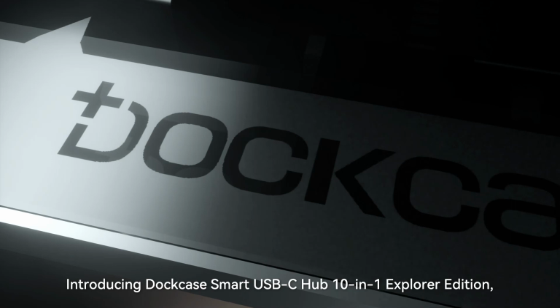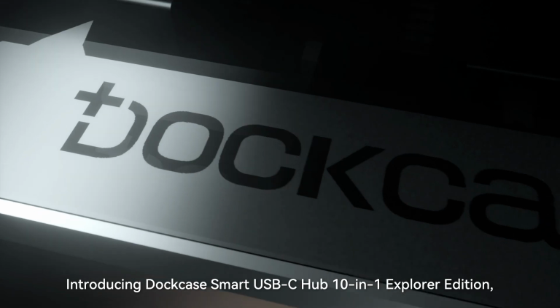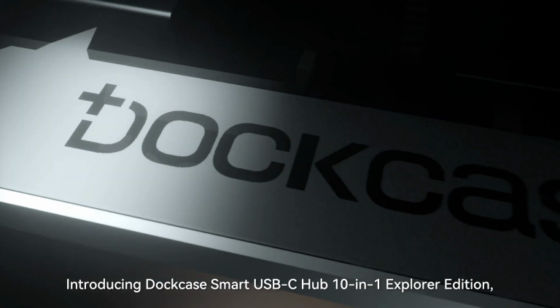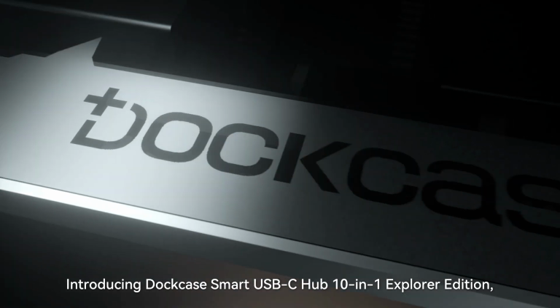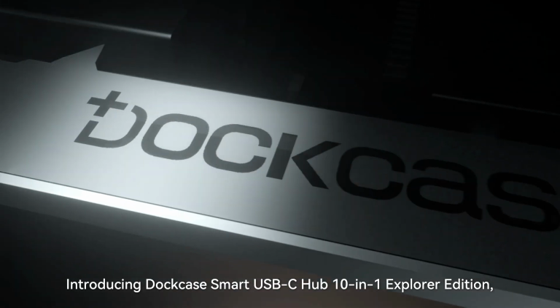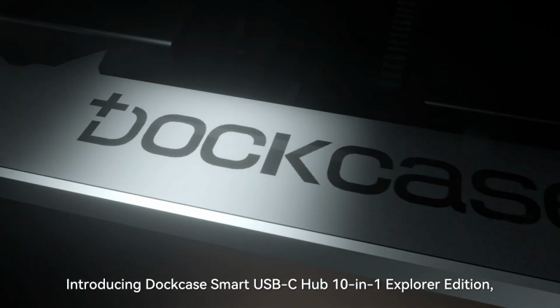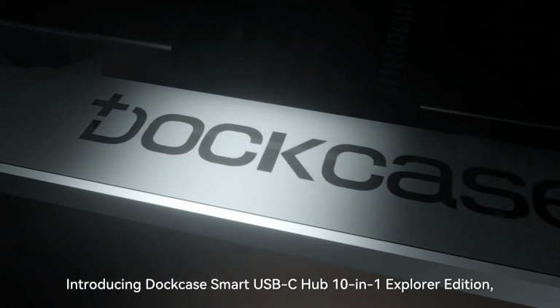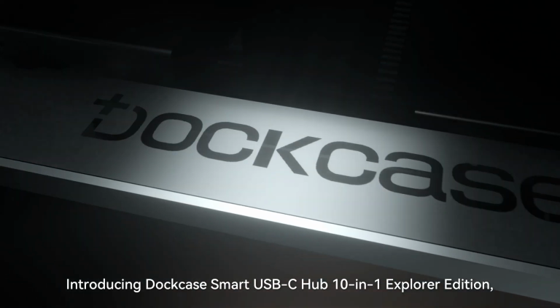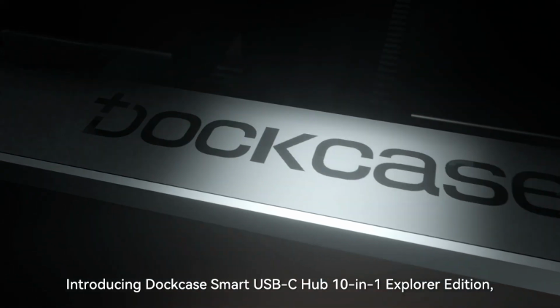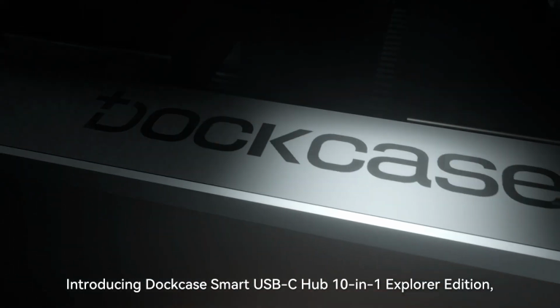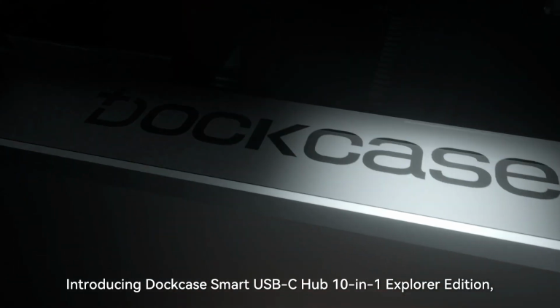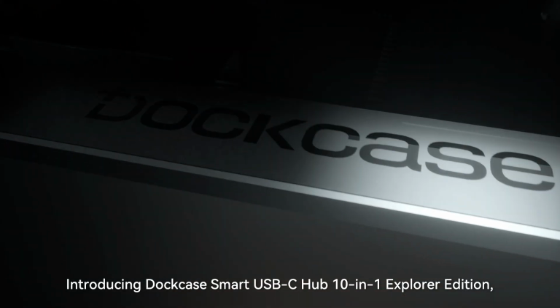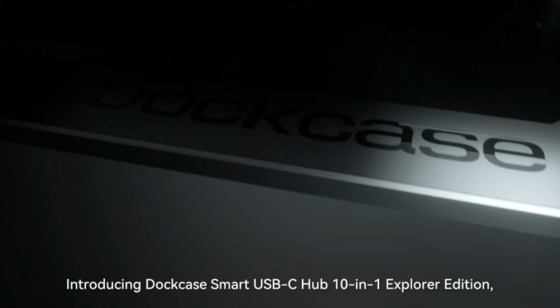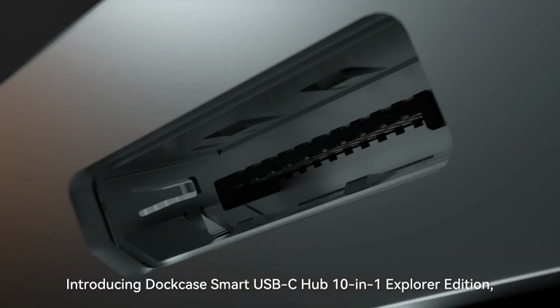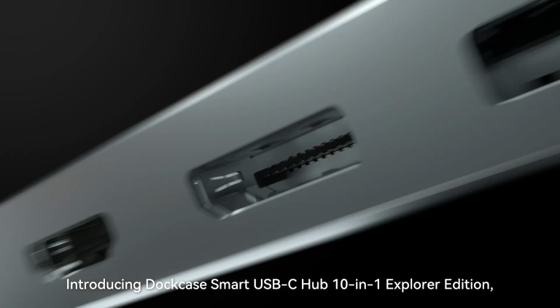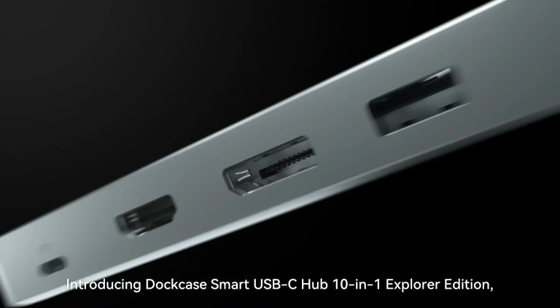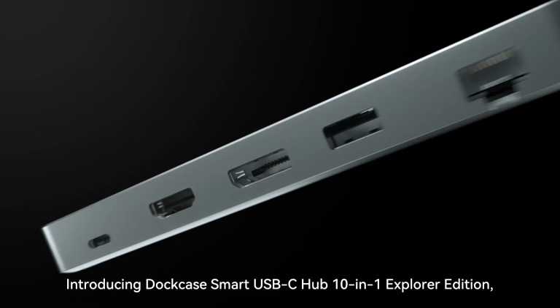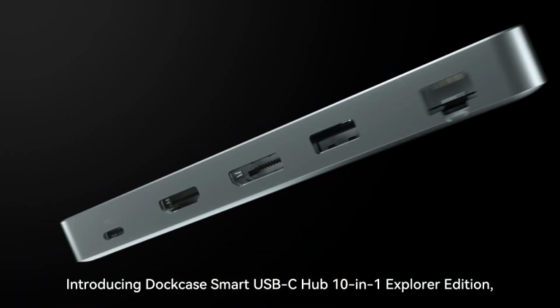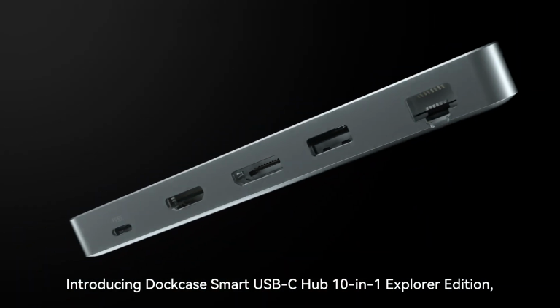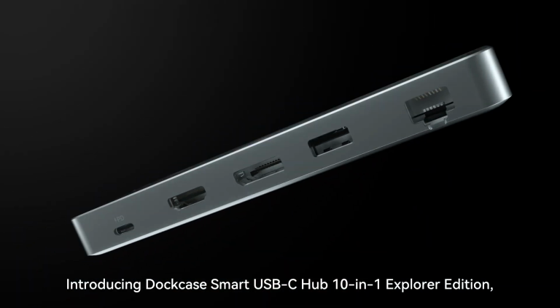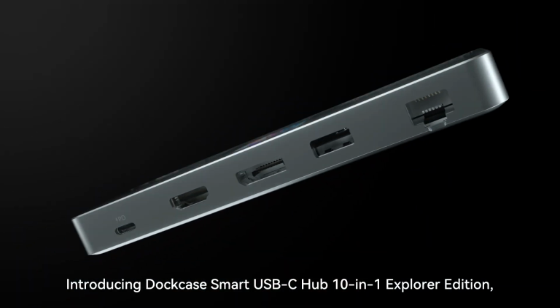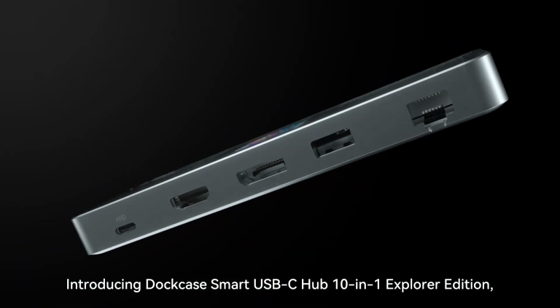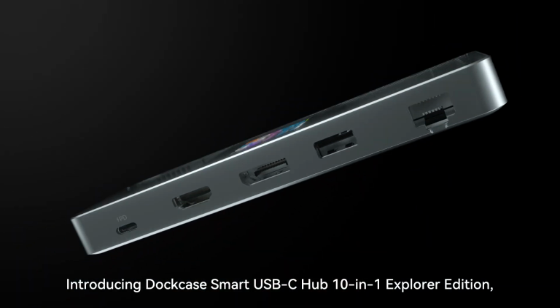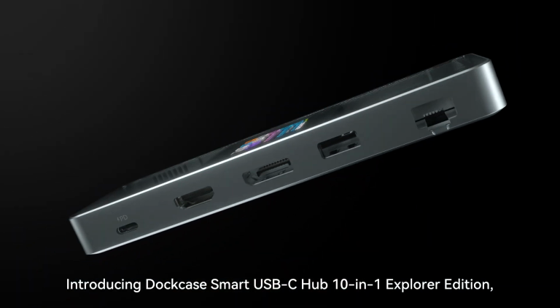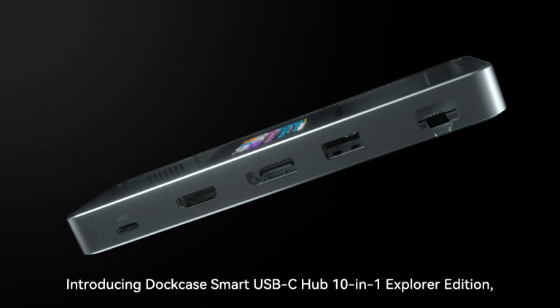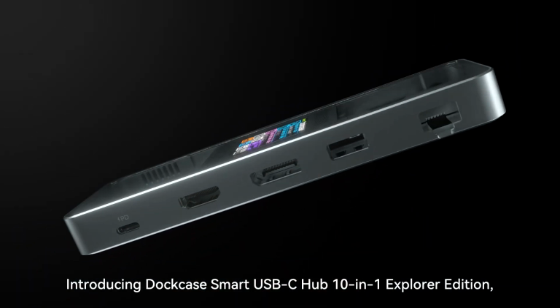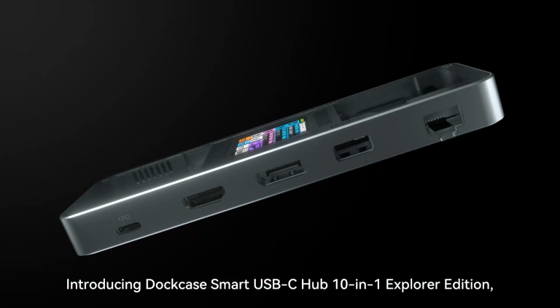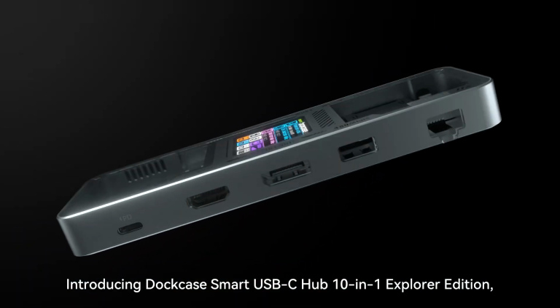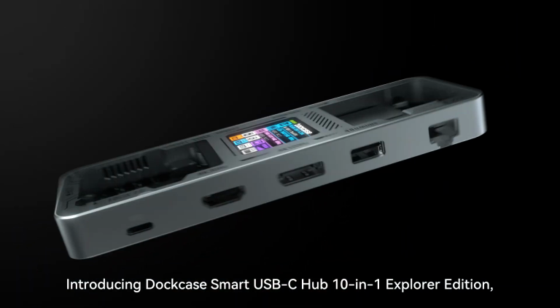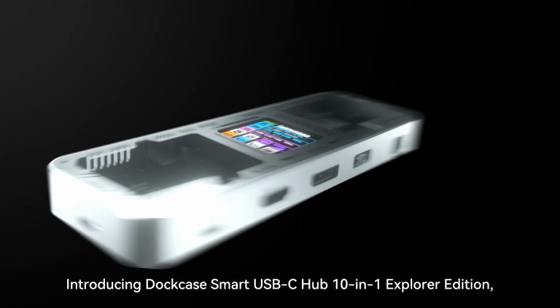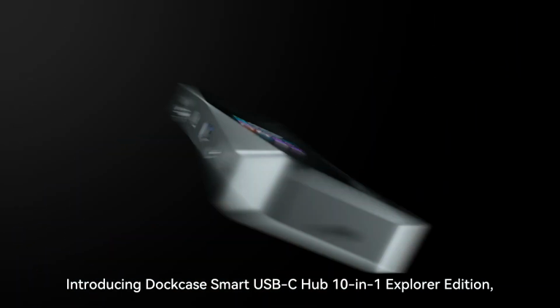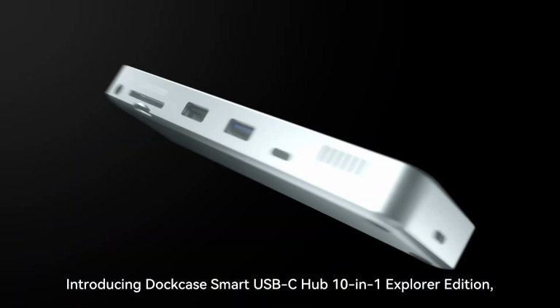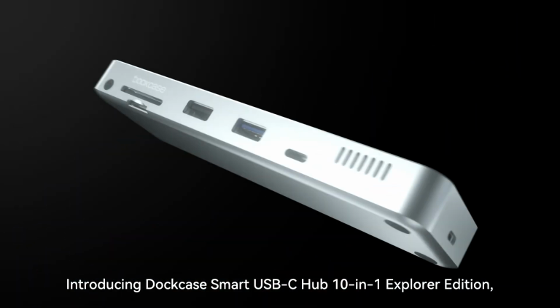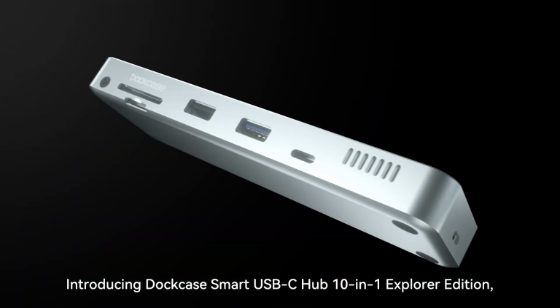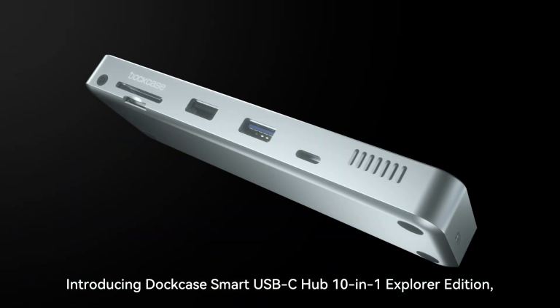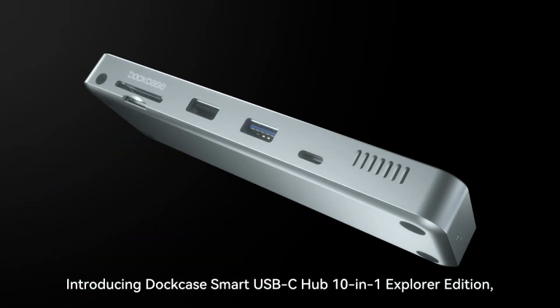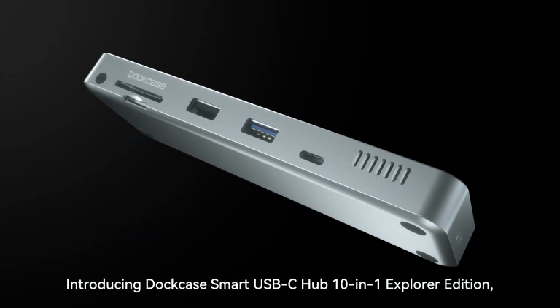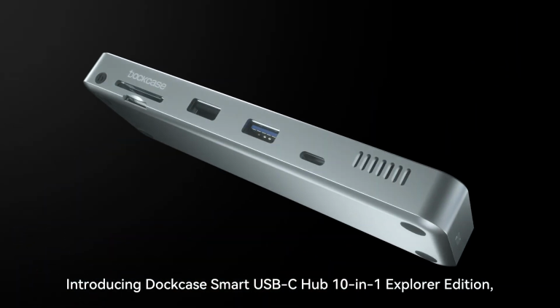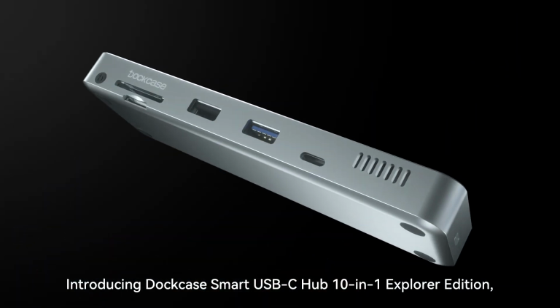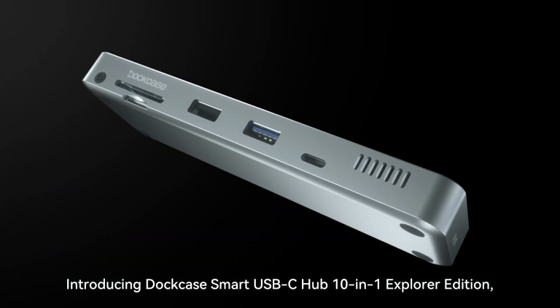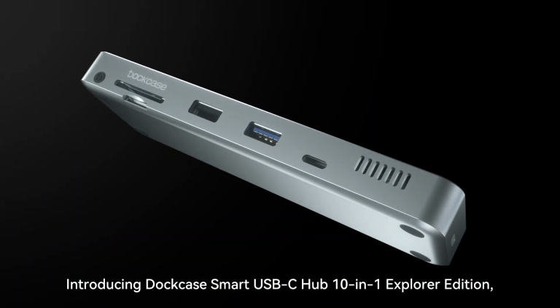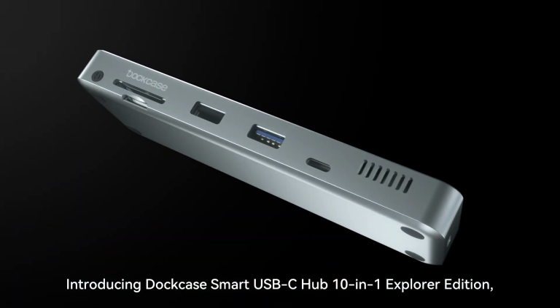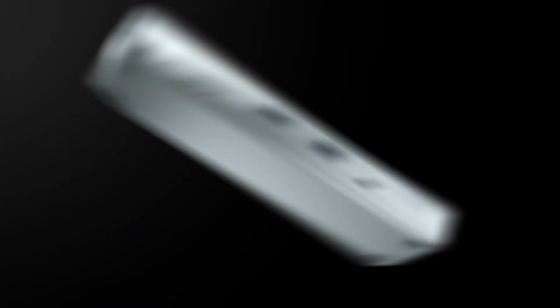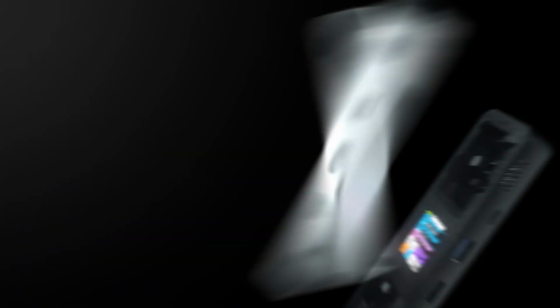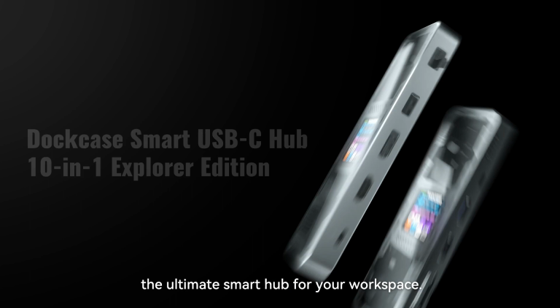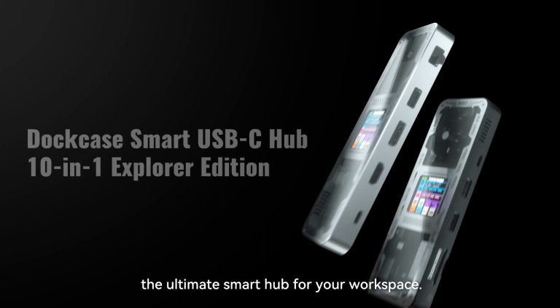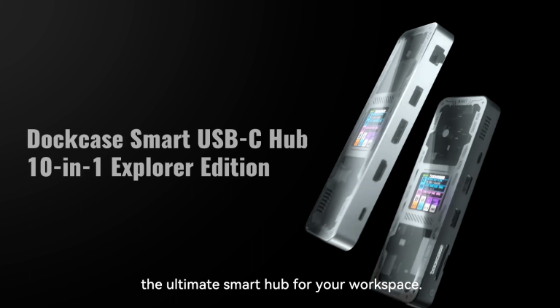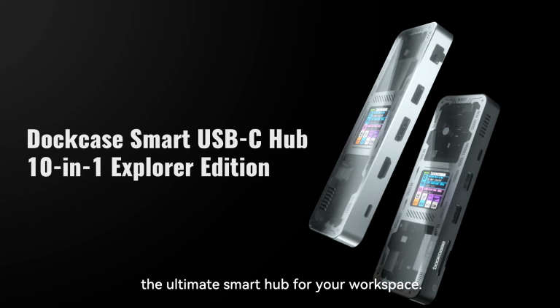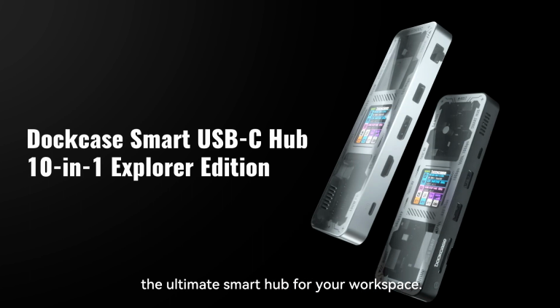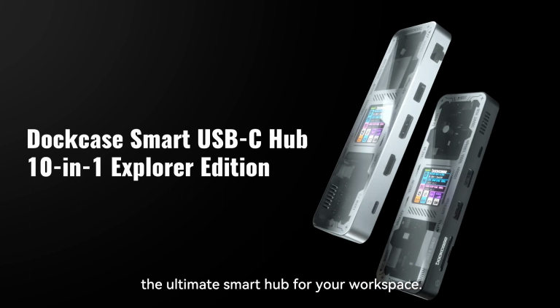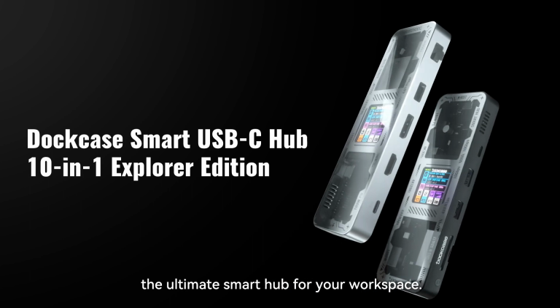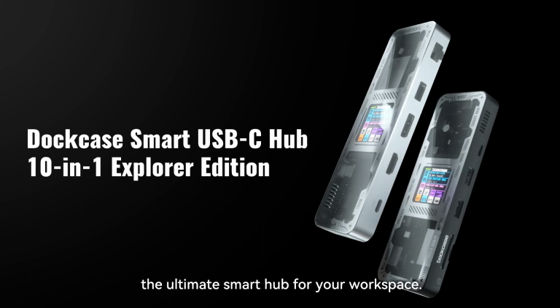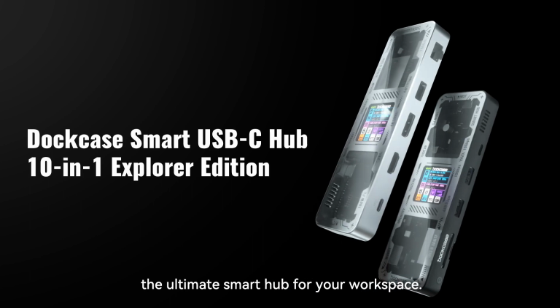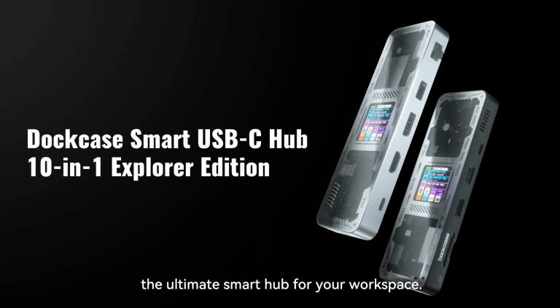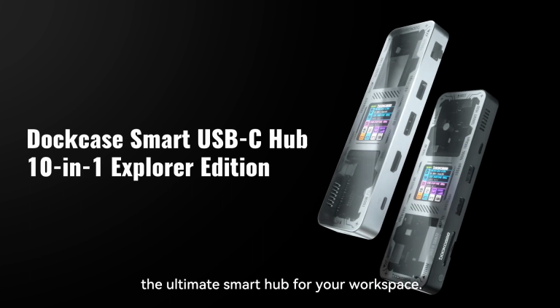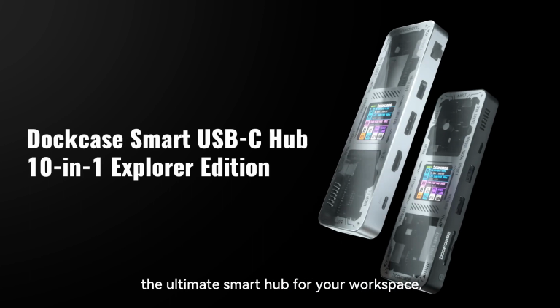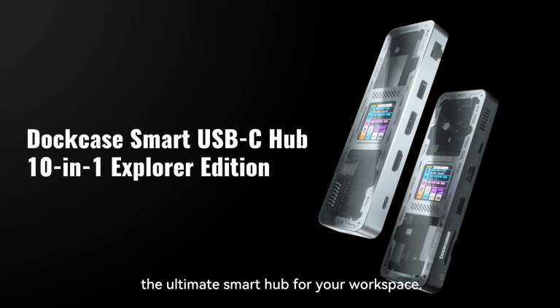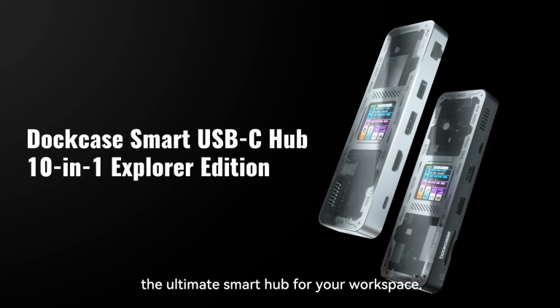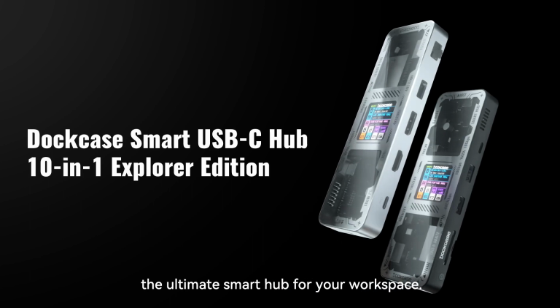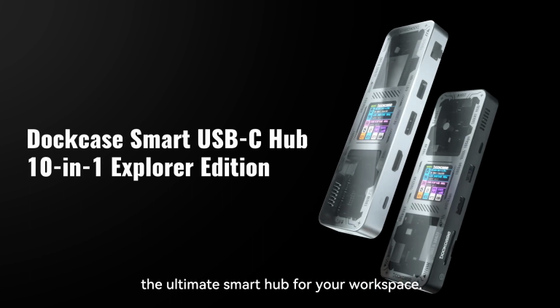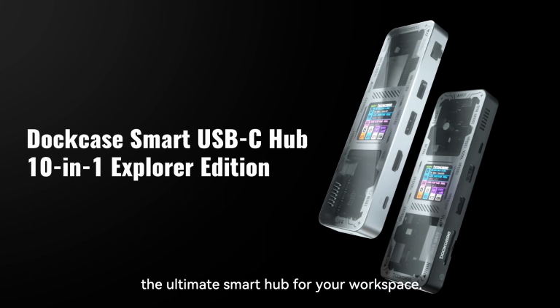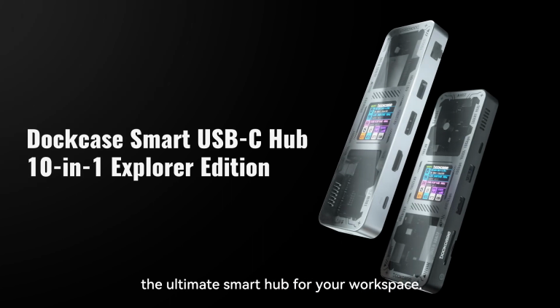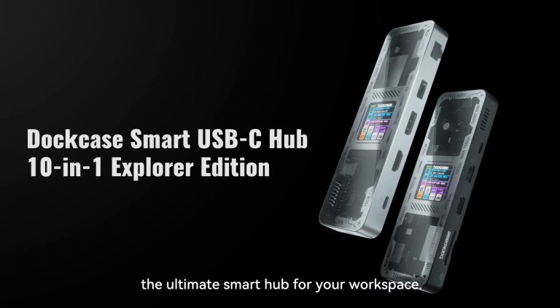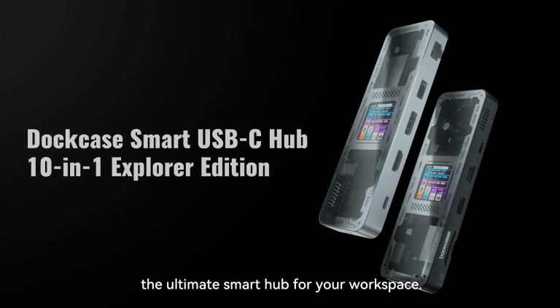Introducing DuckCase Smart USB-C Hub 10-in-1 Explorer Edition — the ultimate smart hub for your workspace.